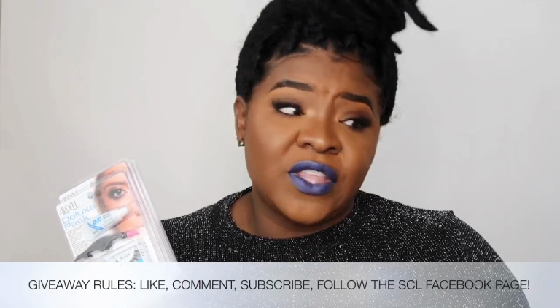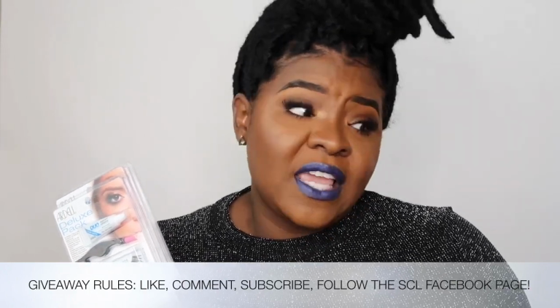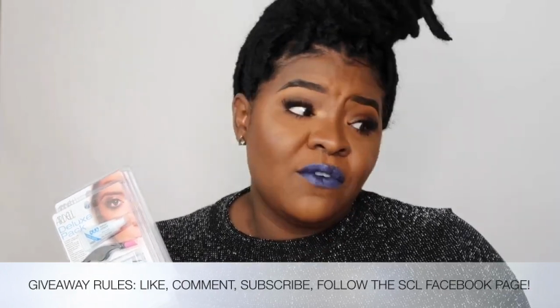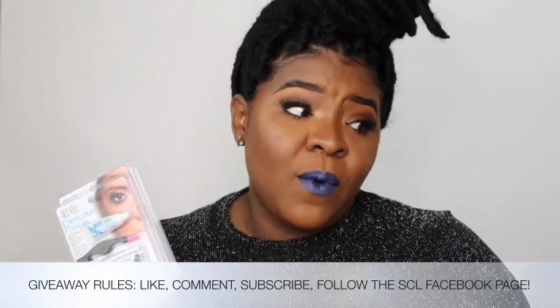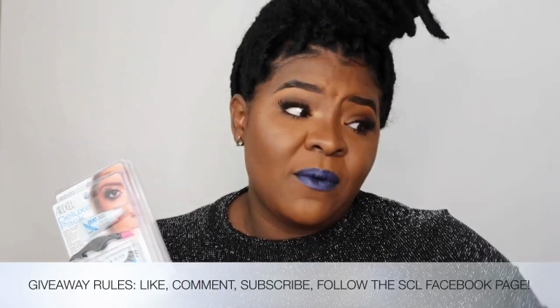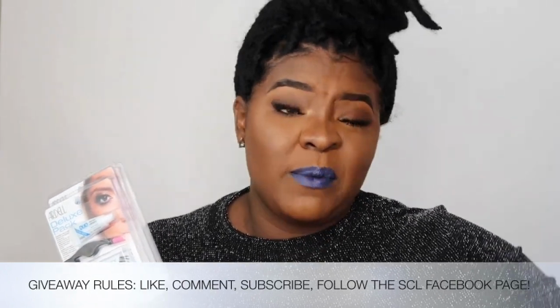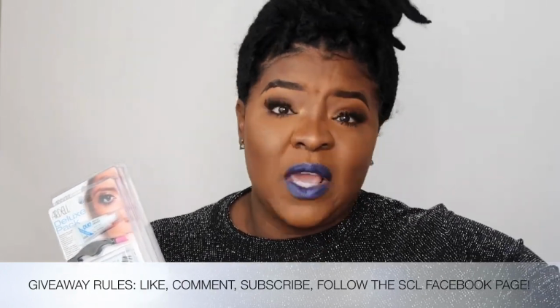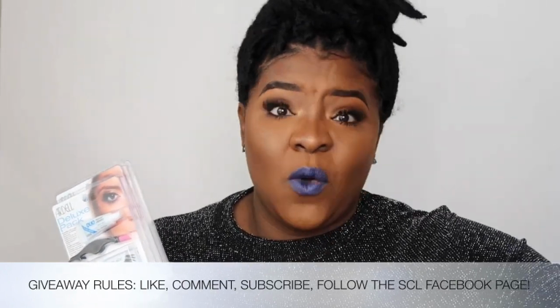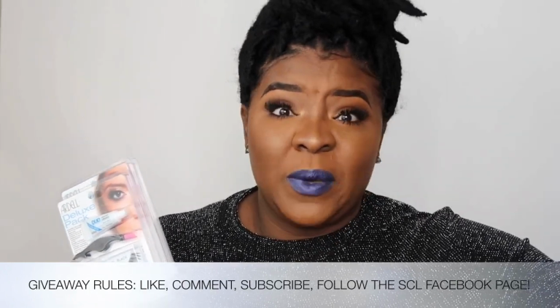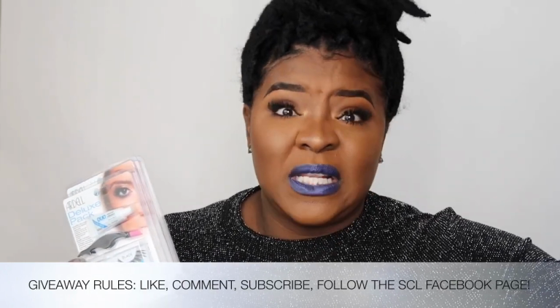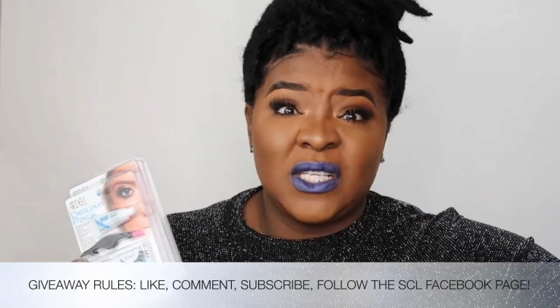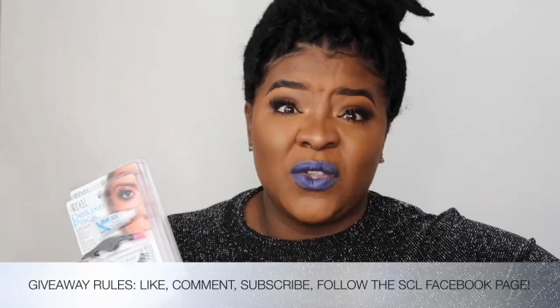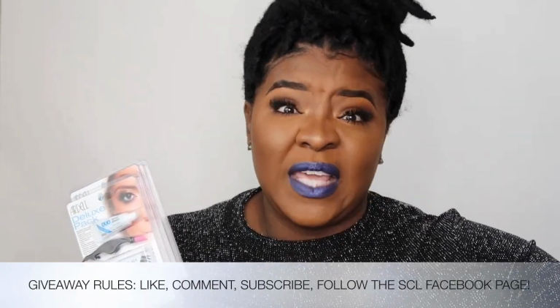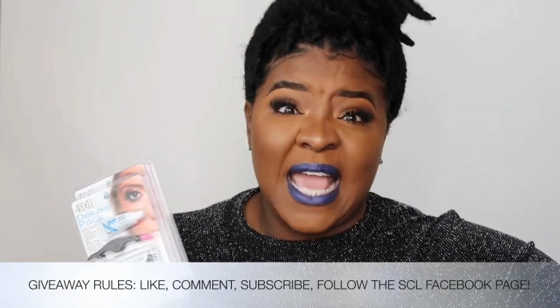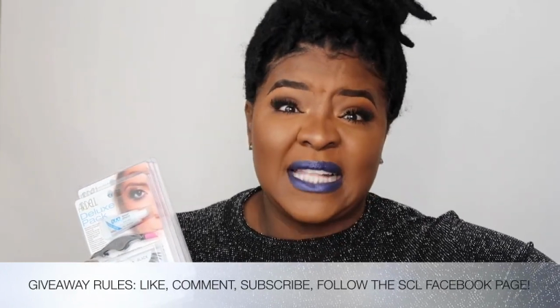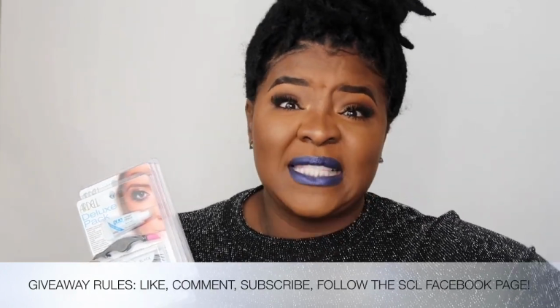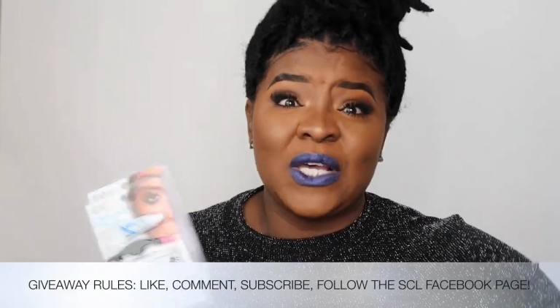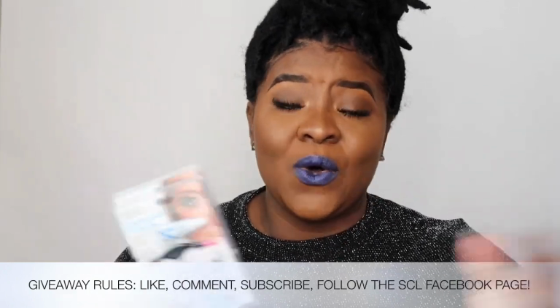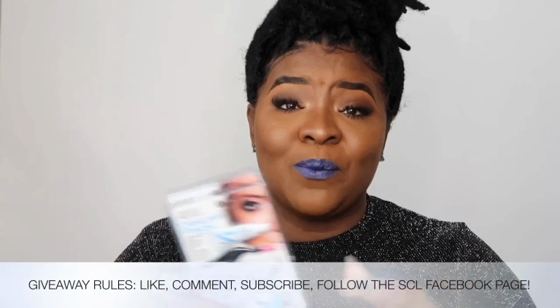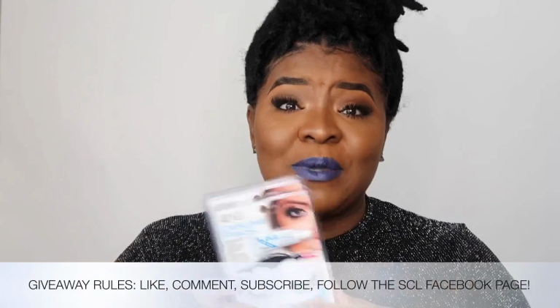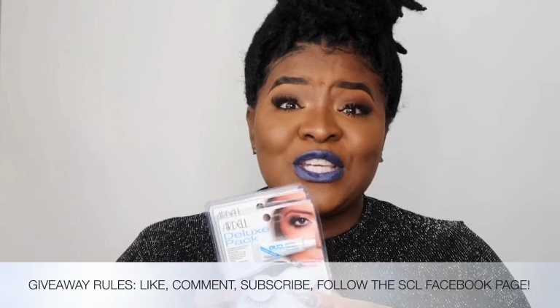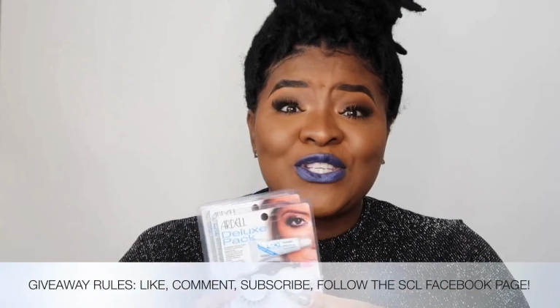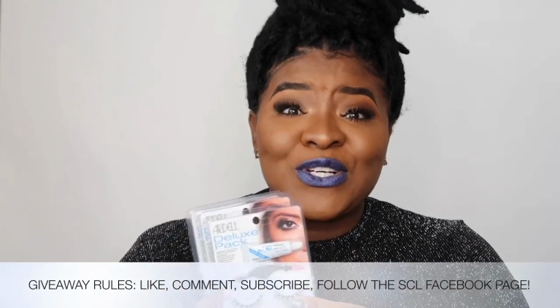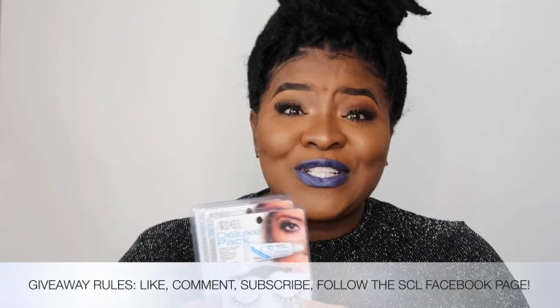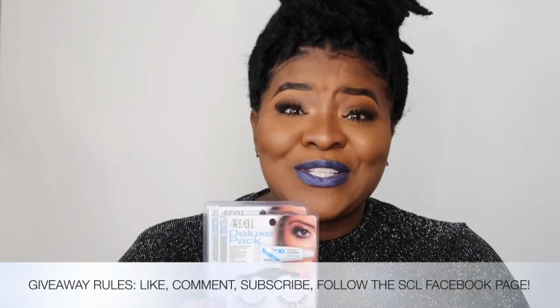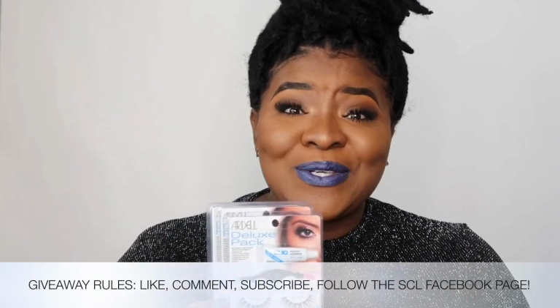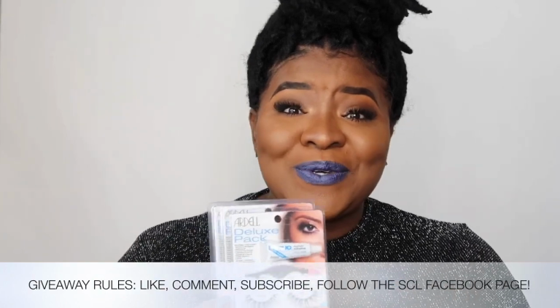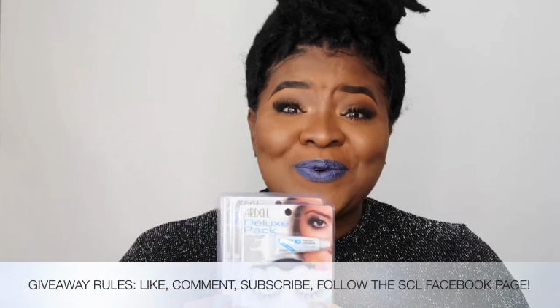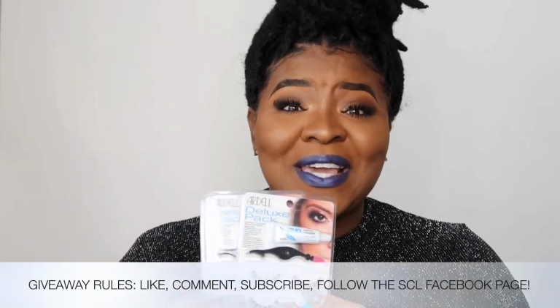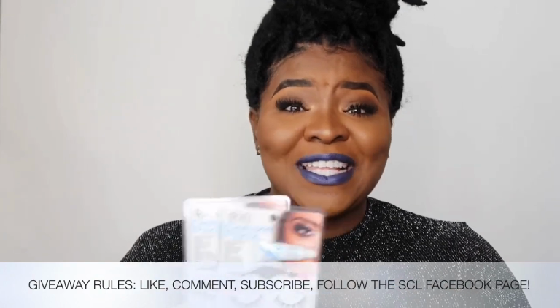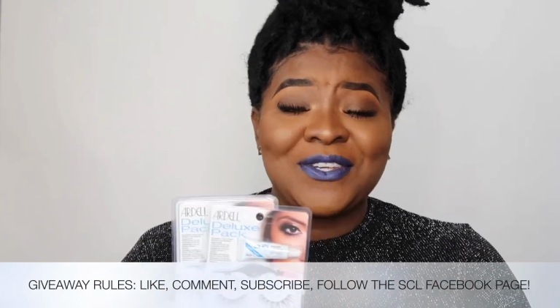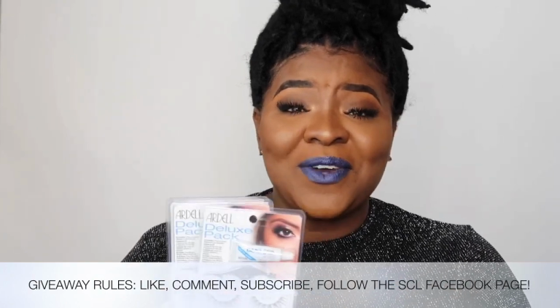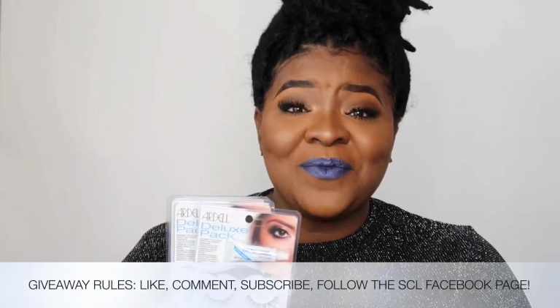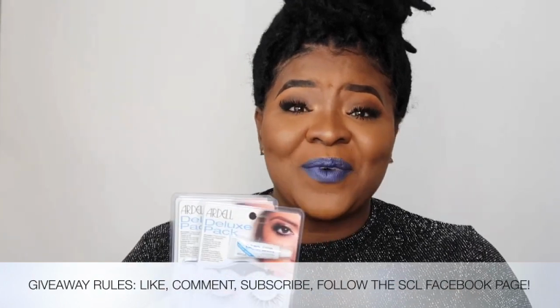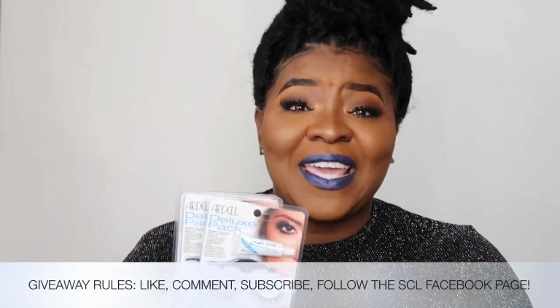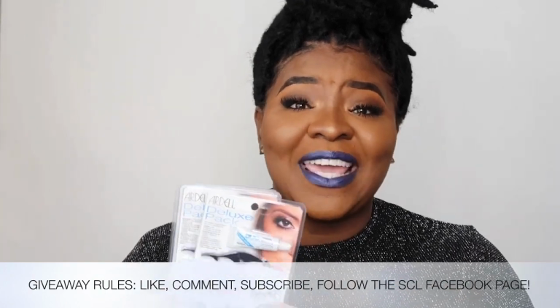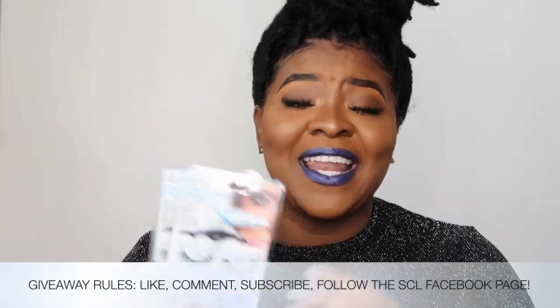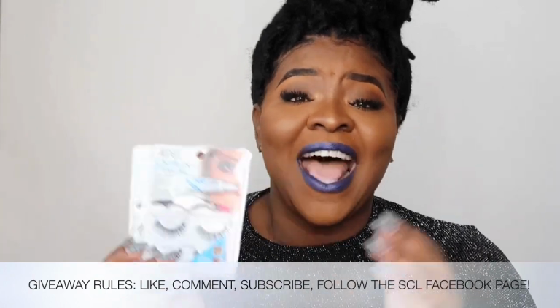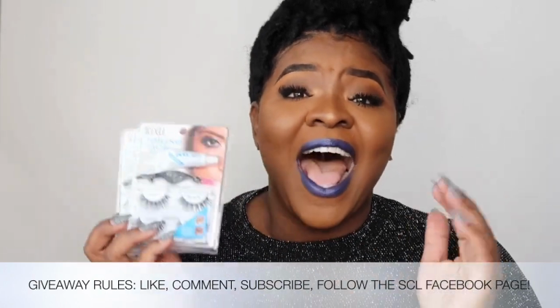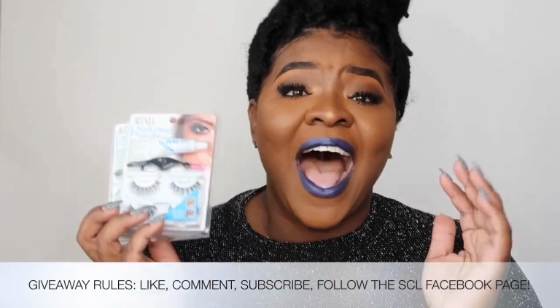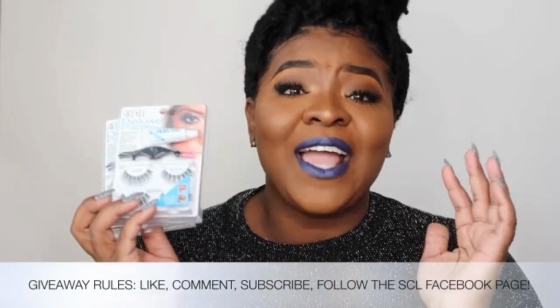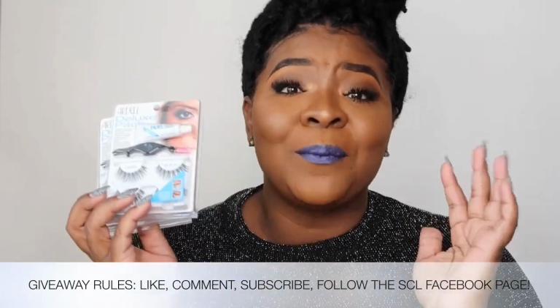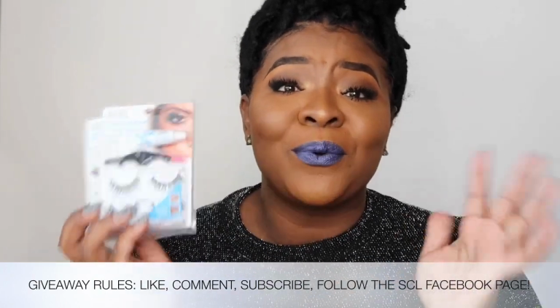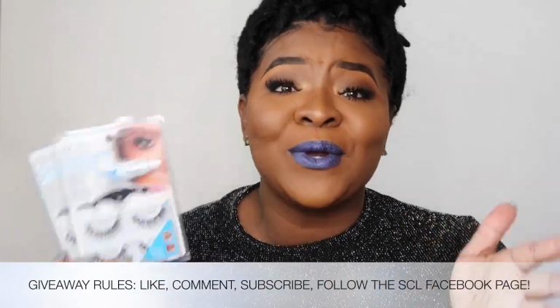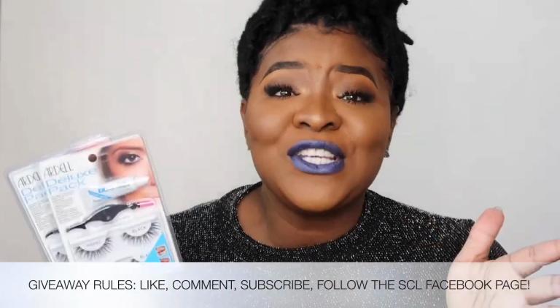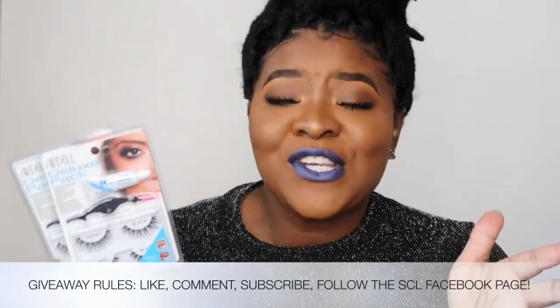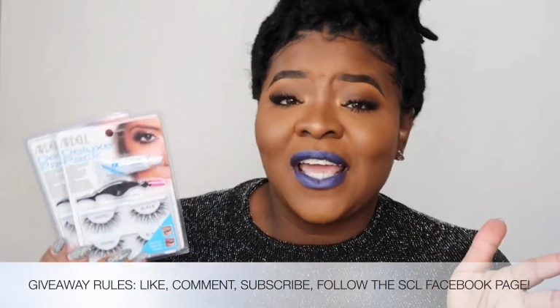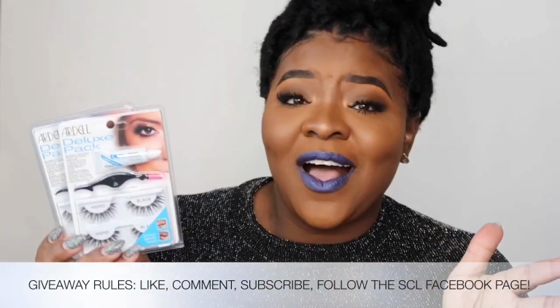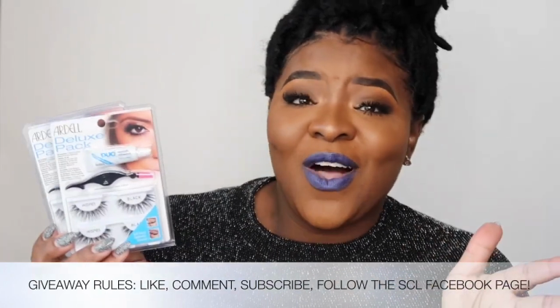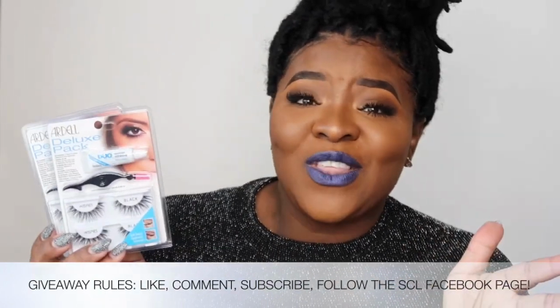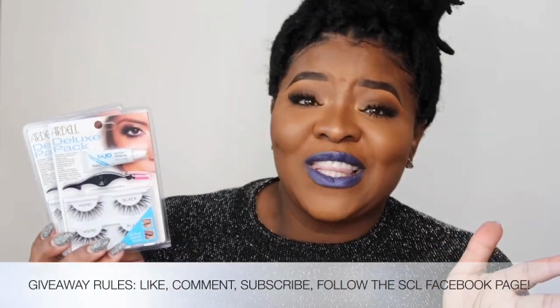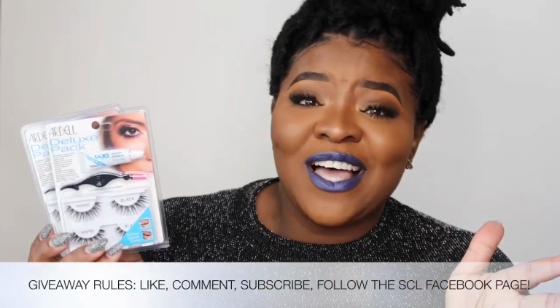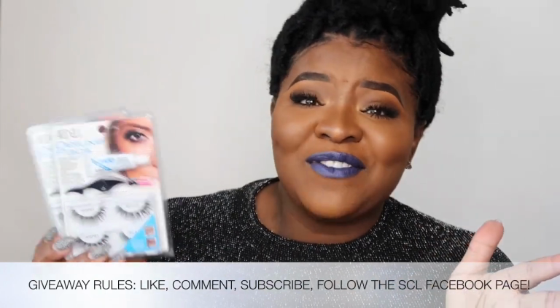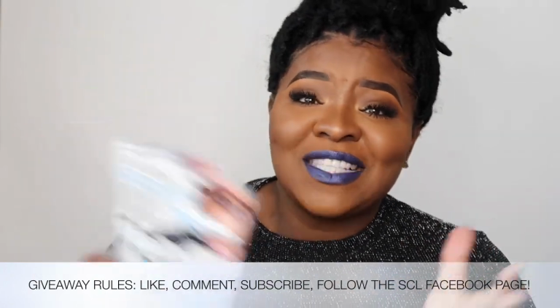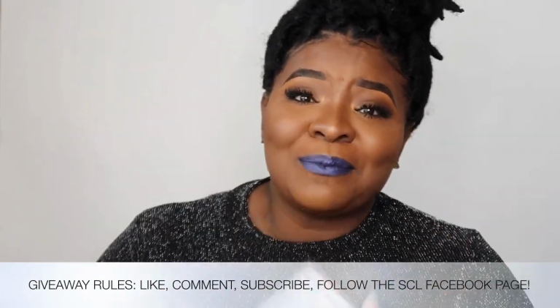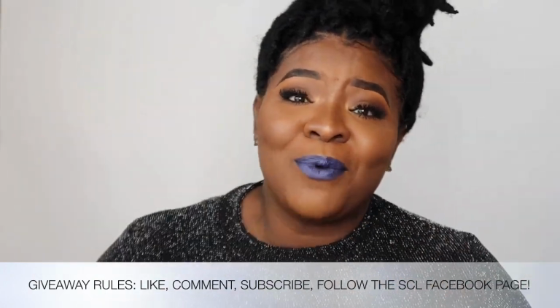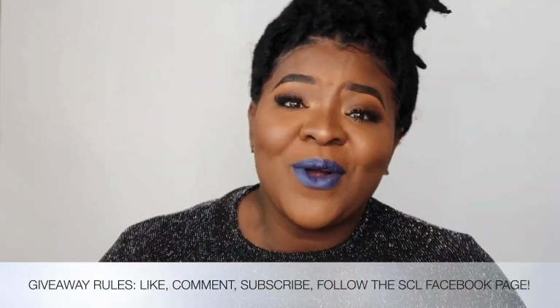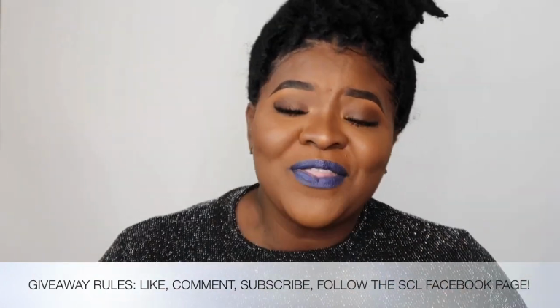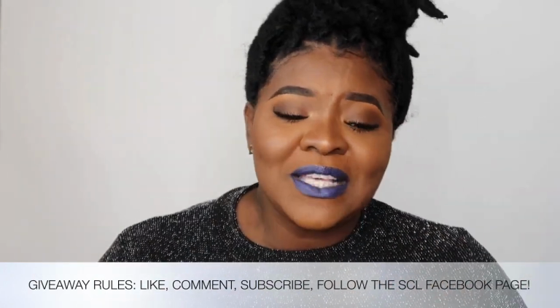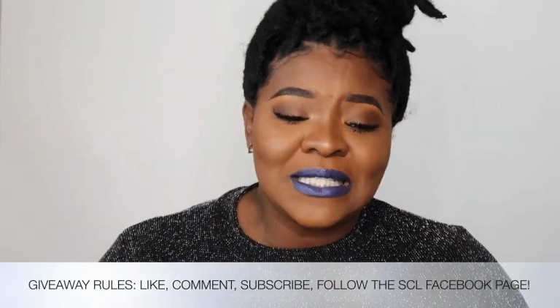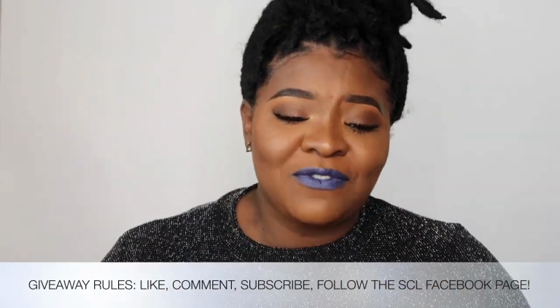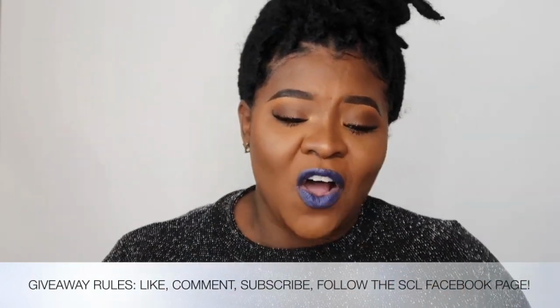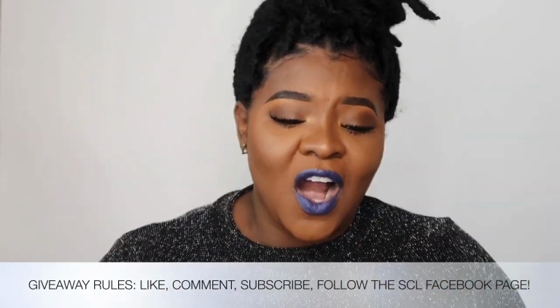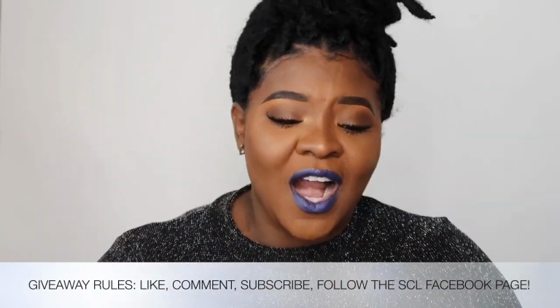The giveaway will be open until the 8th, so be sure to enter and win. I appreciate all the love and support thus far.